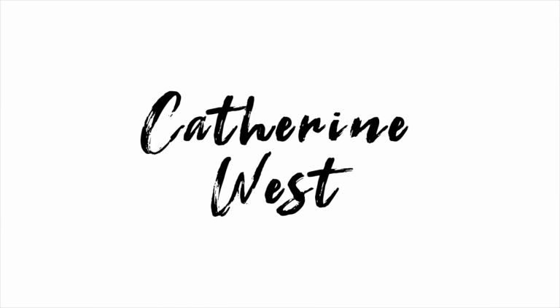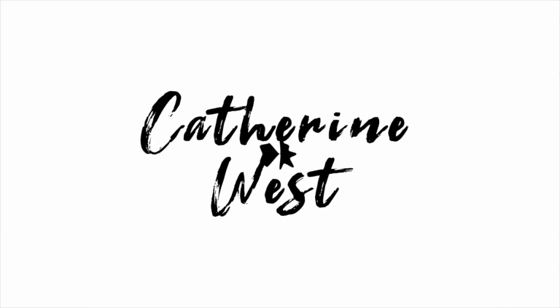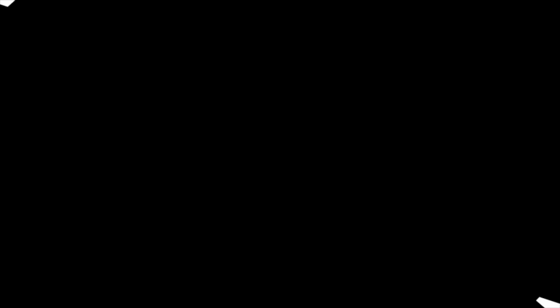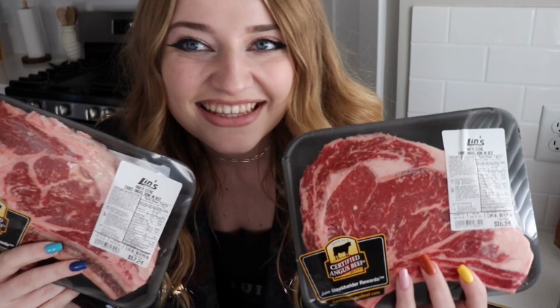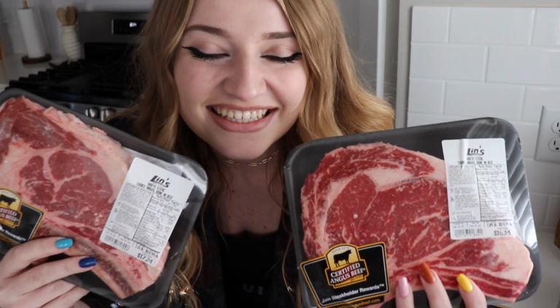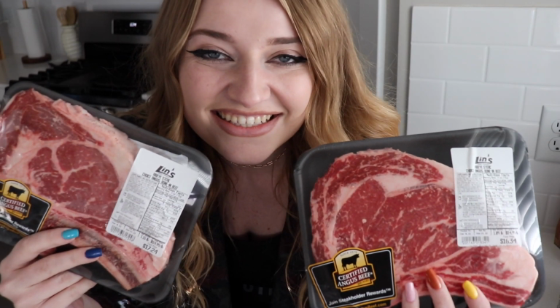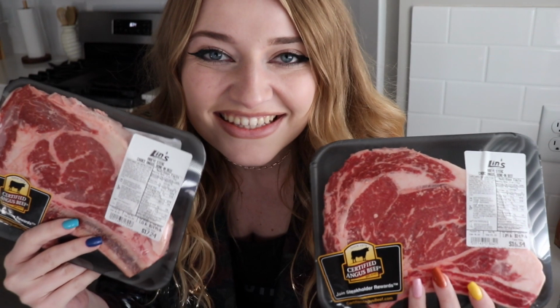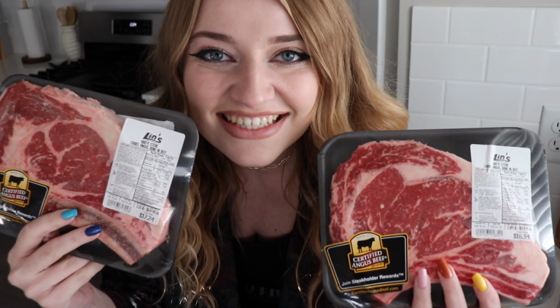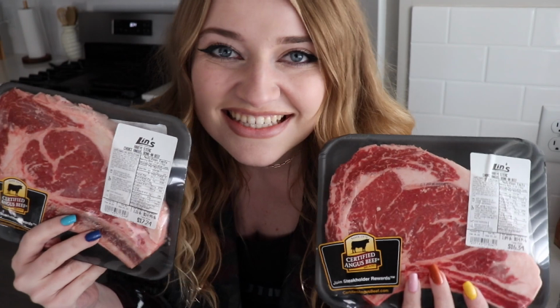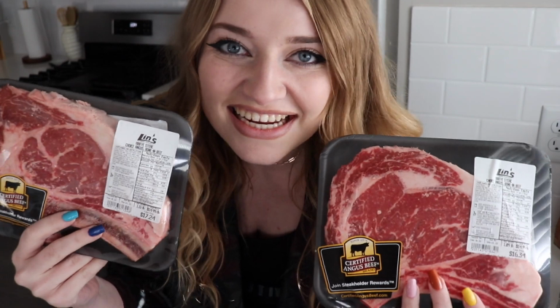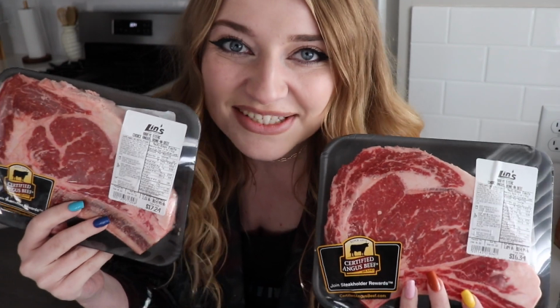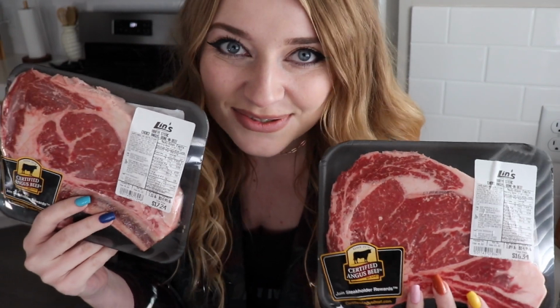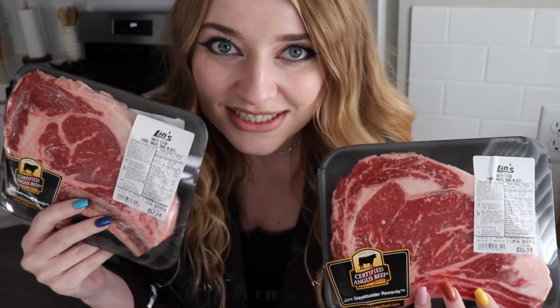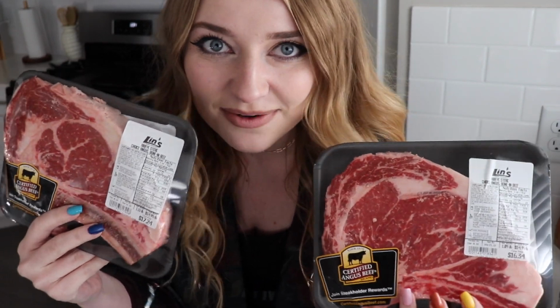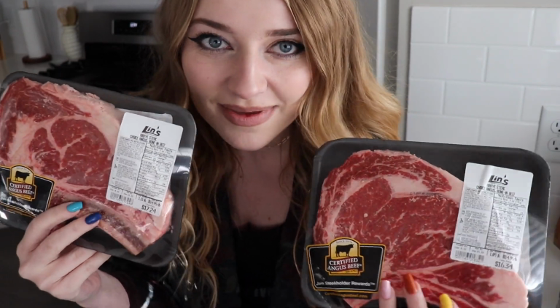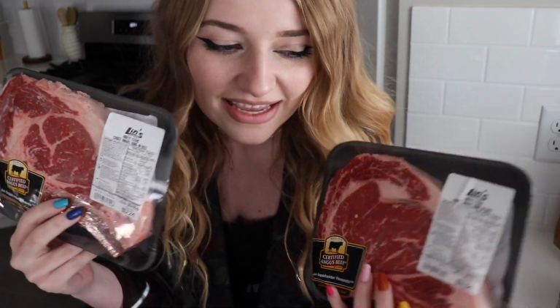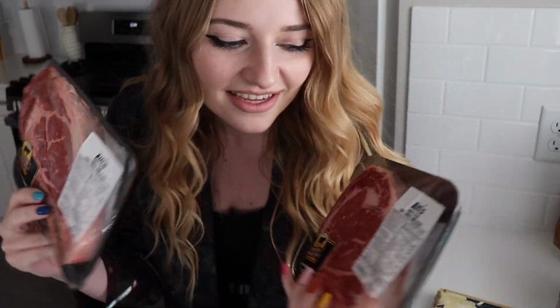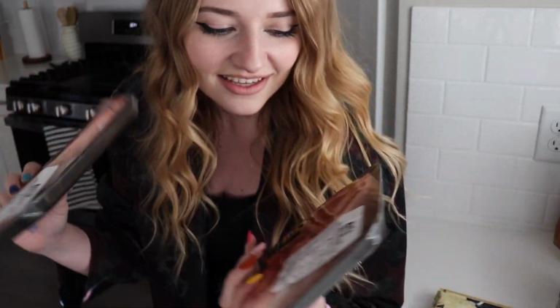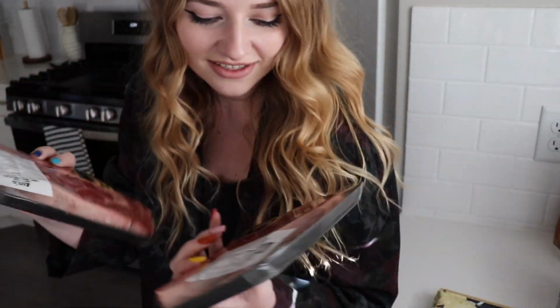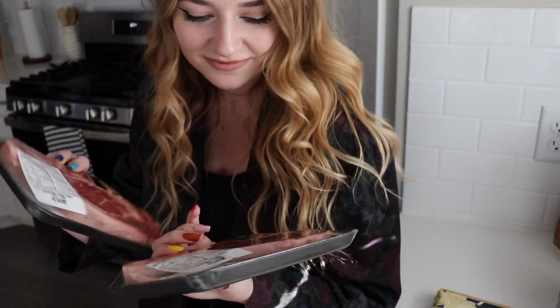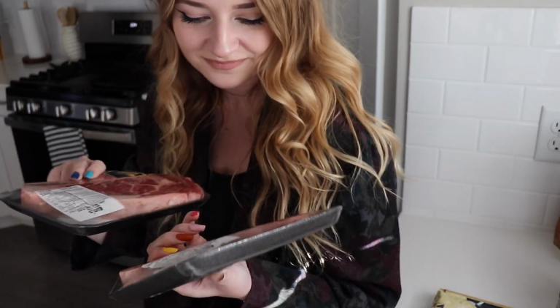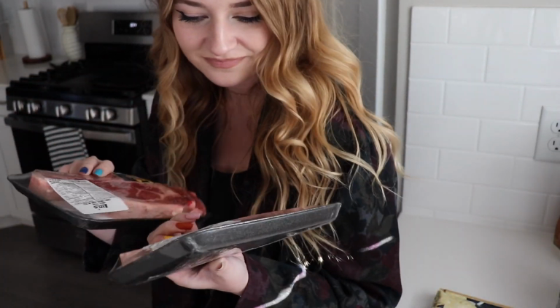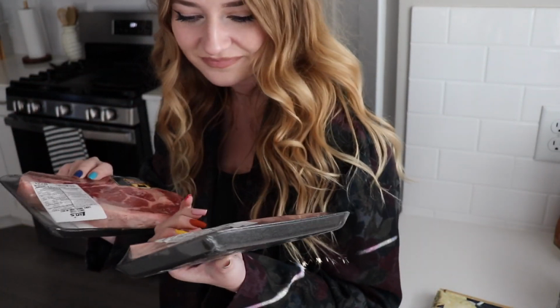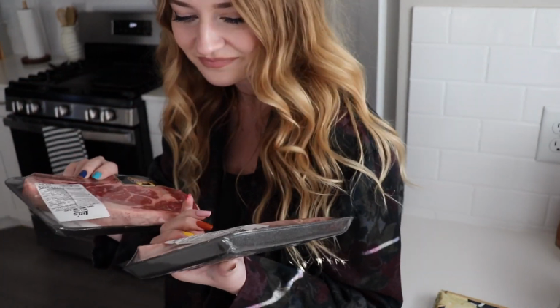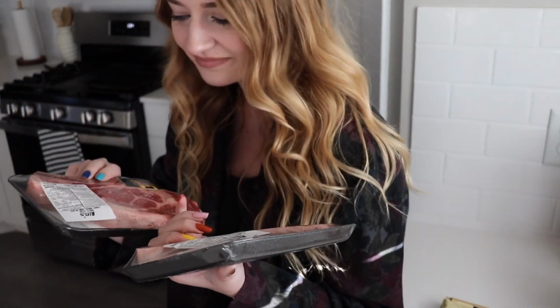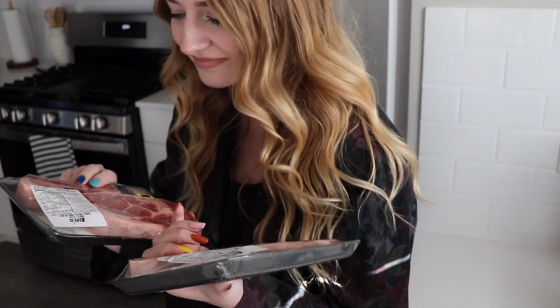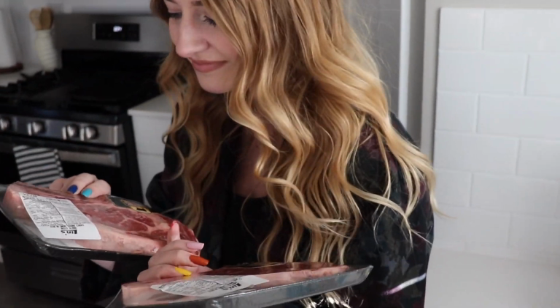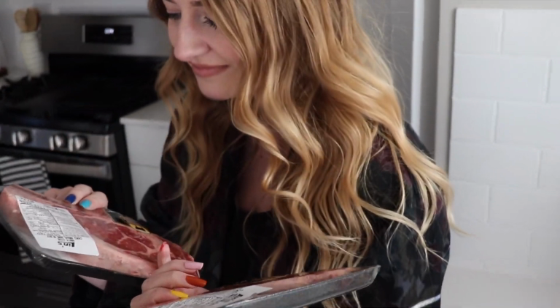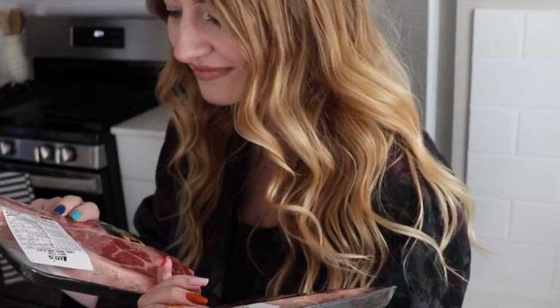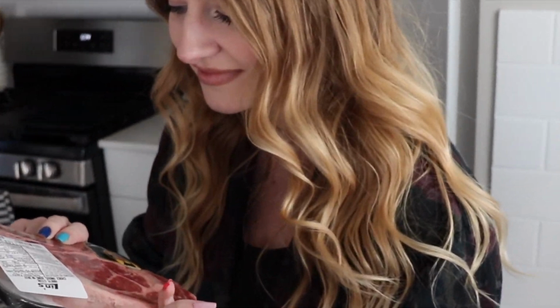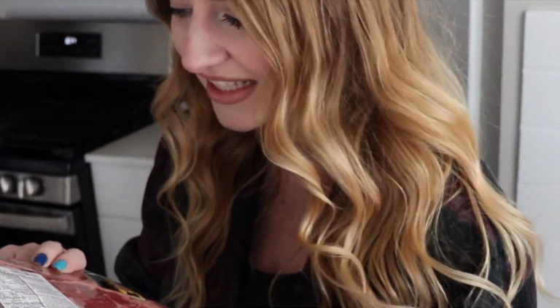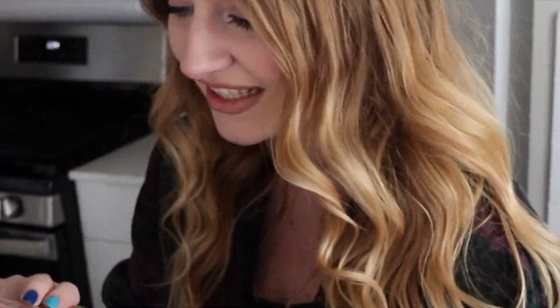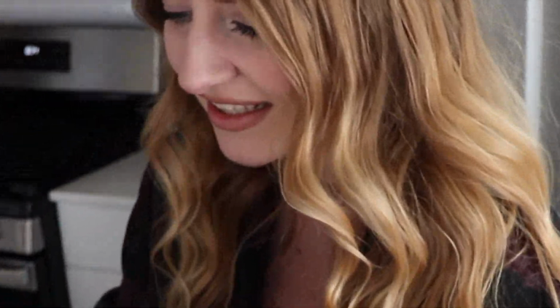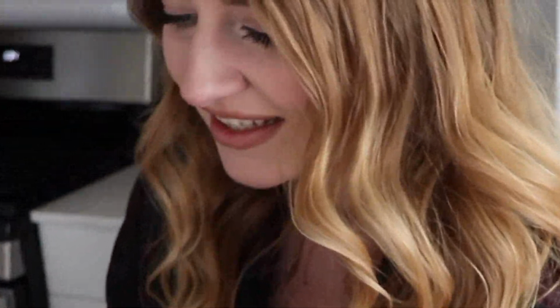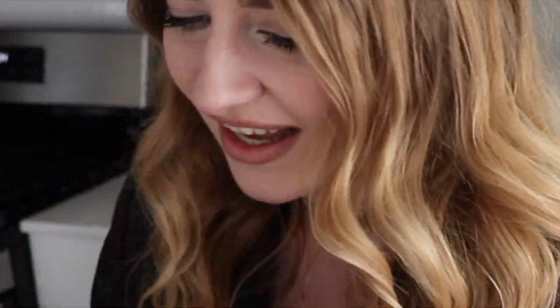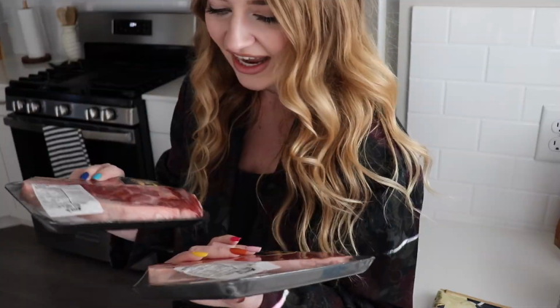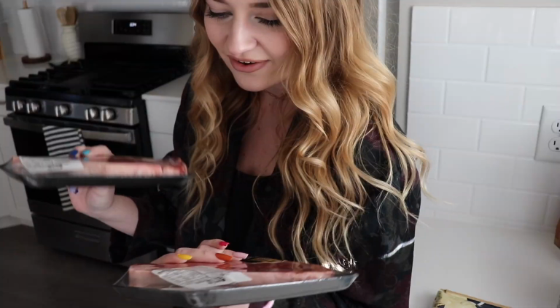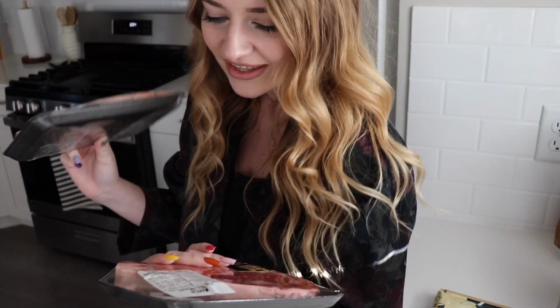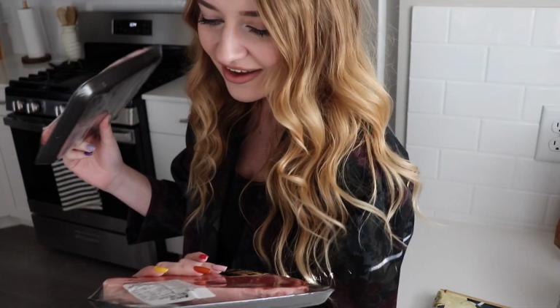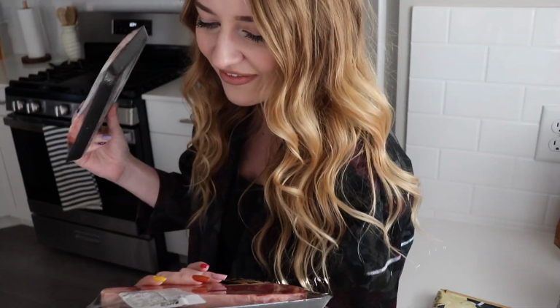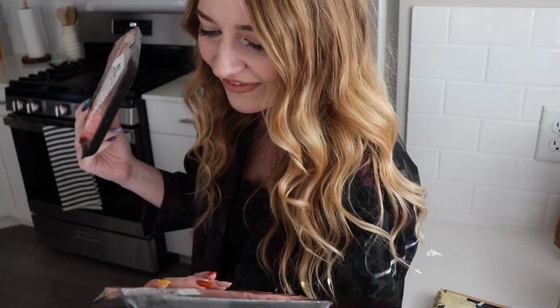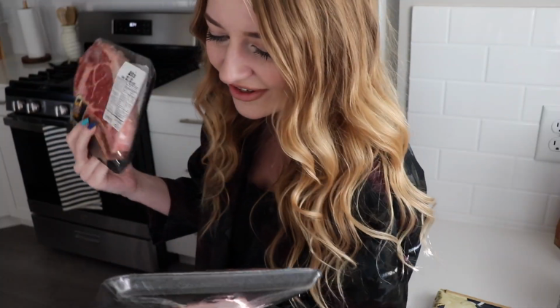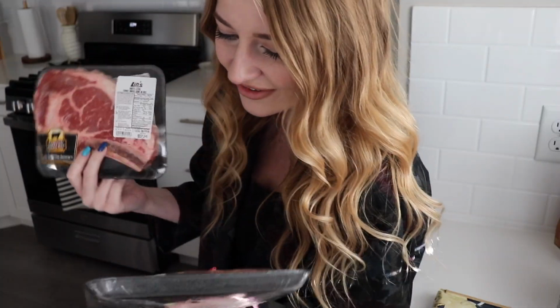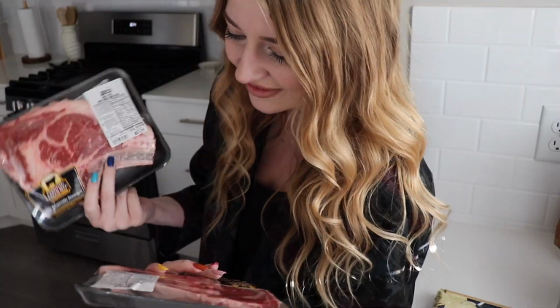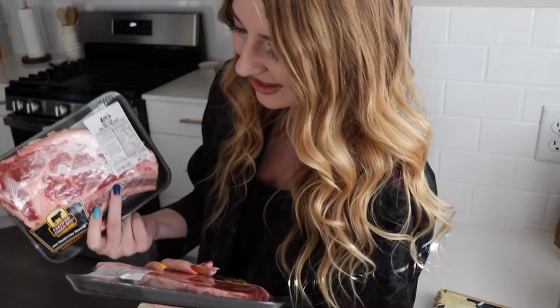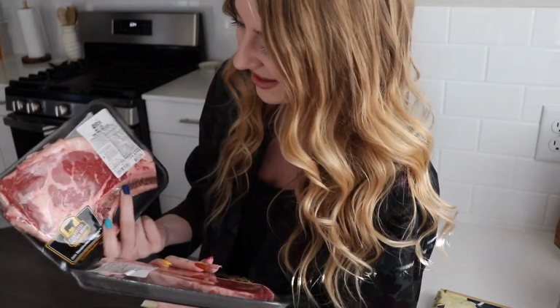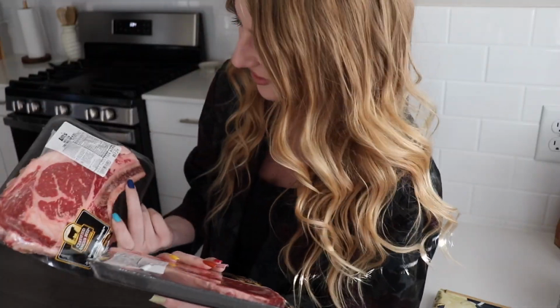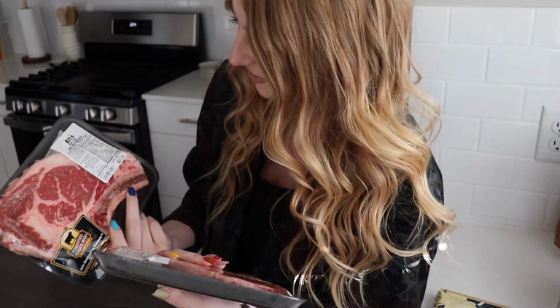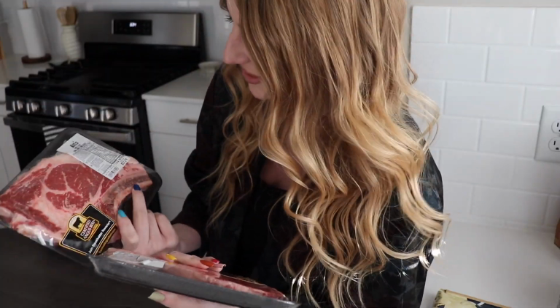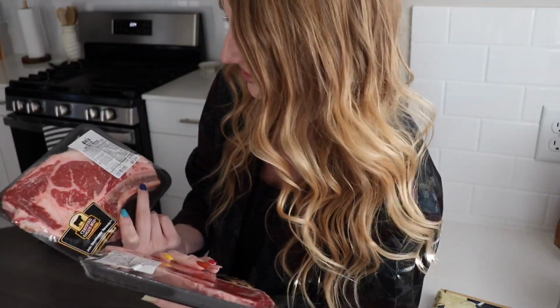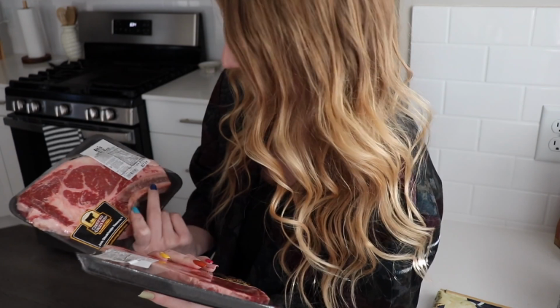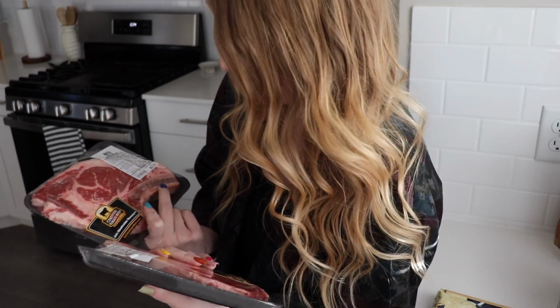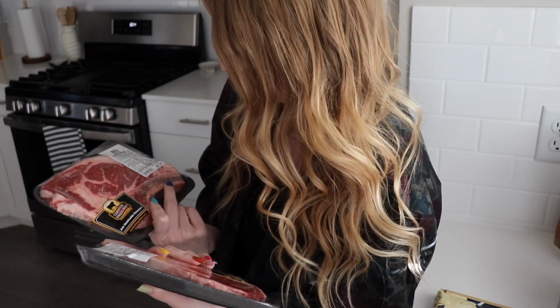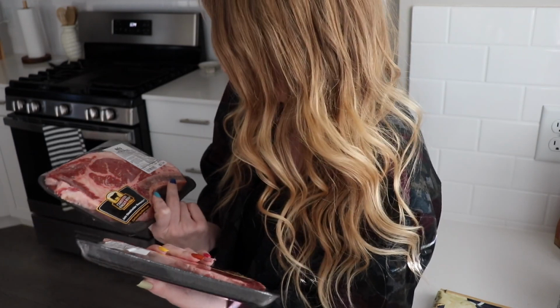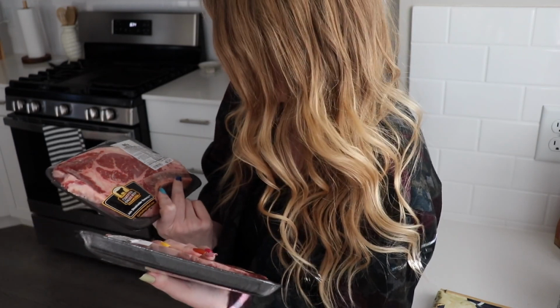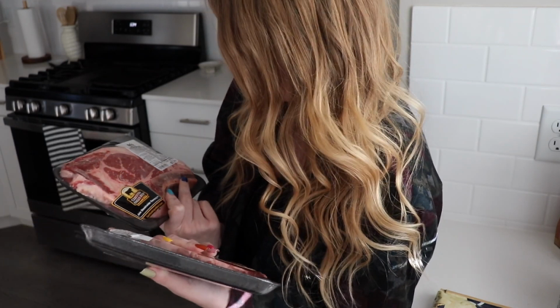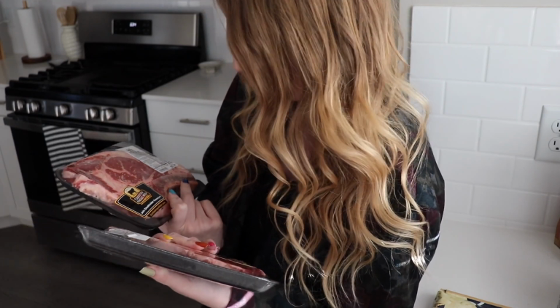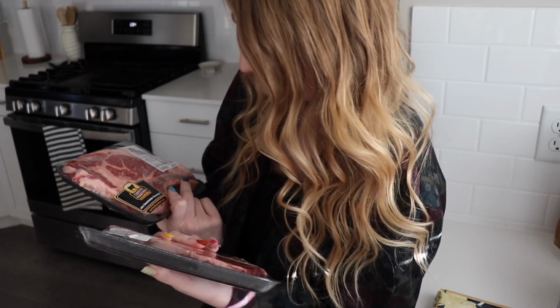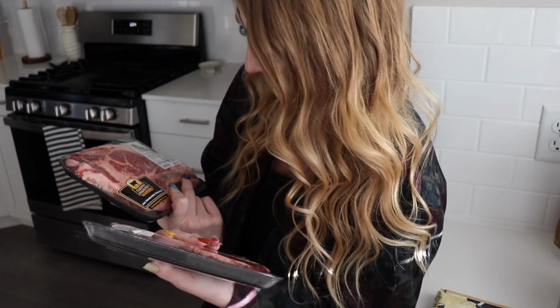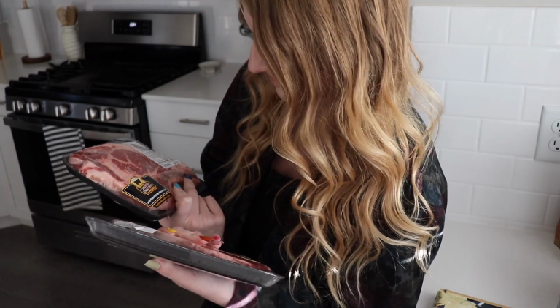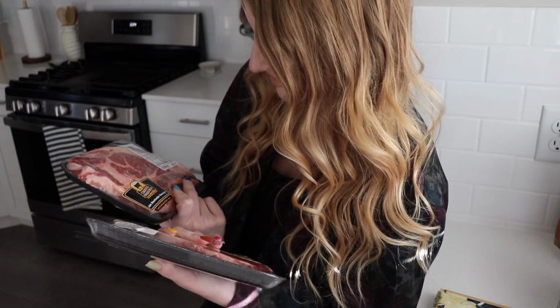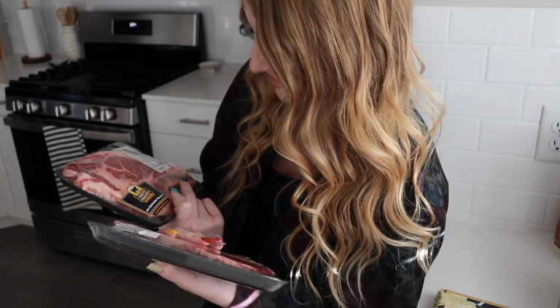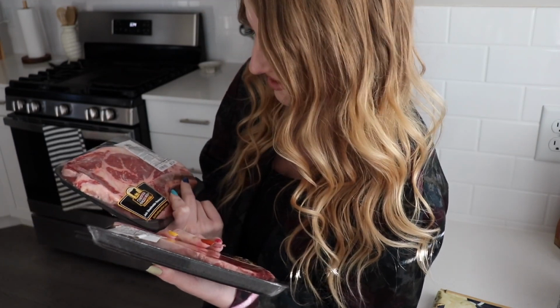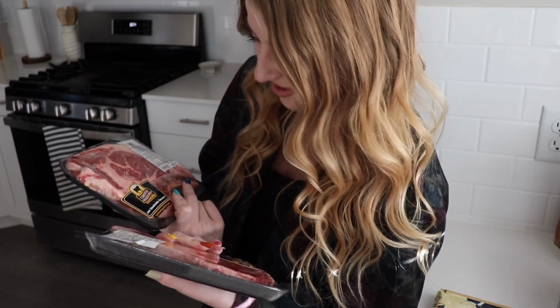These are the steaks we're going to make. I don't think I've ever cooked steak. Never? No.